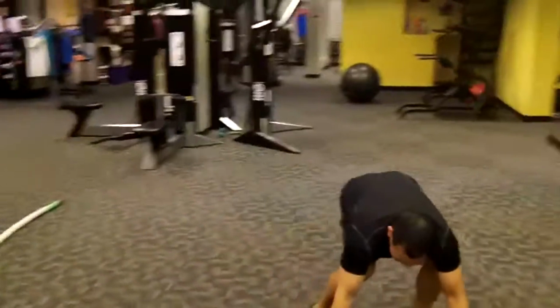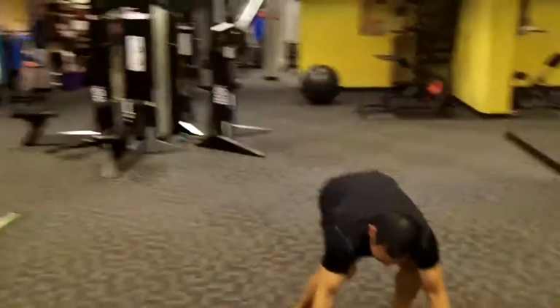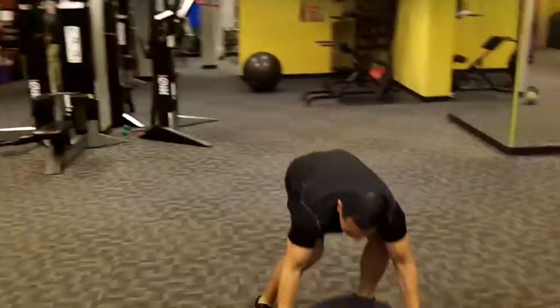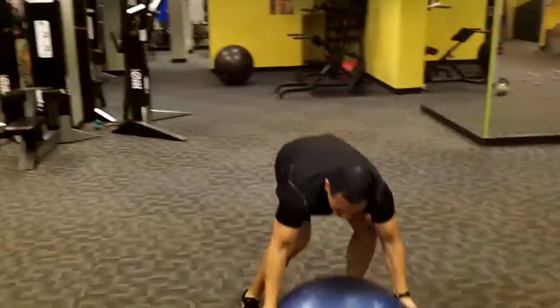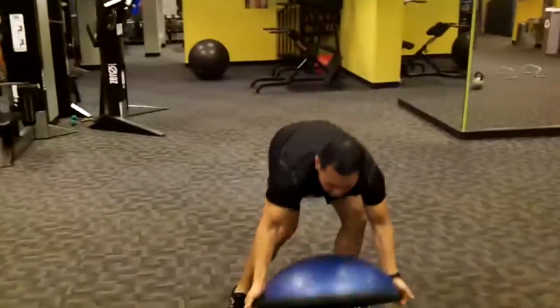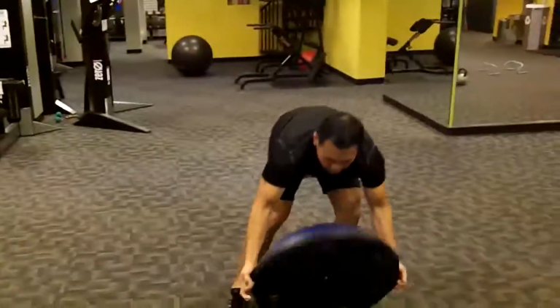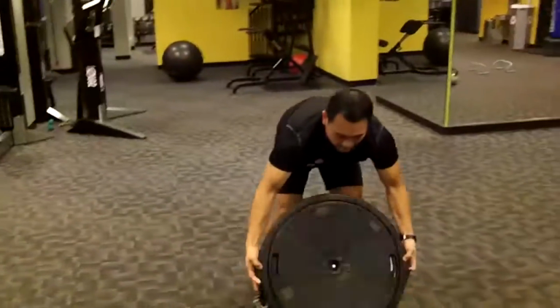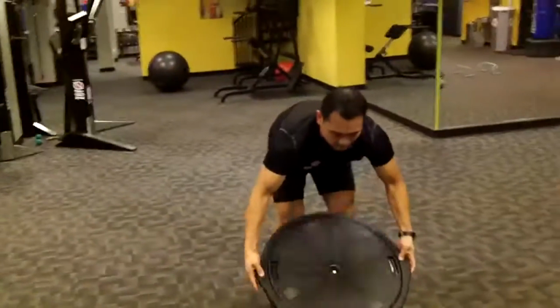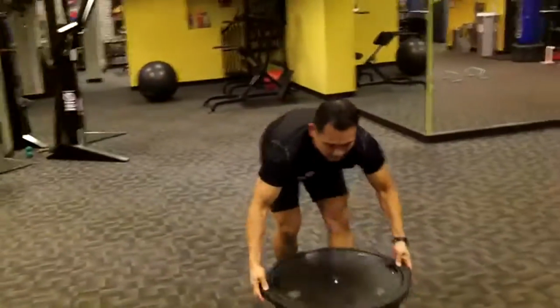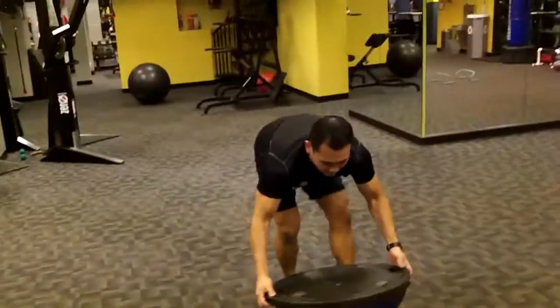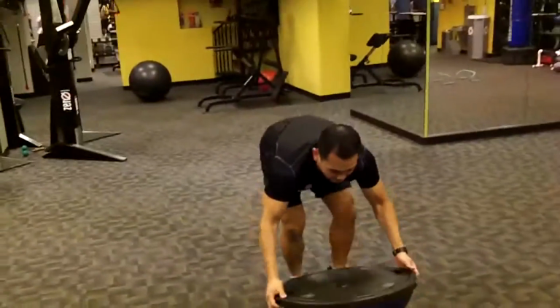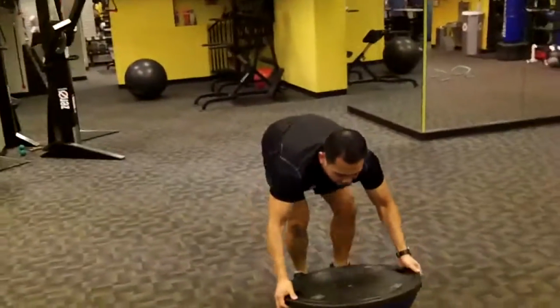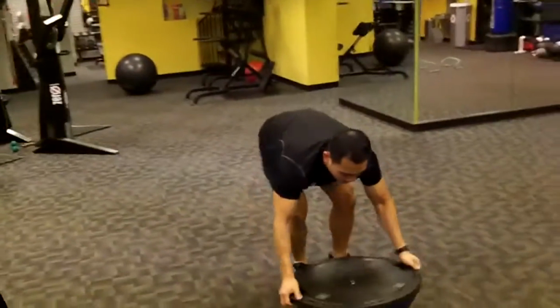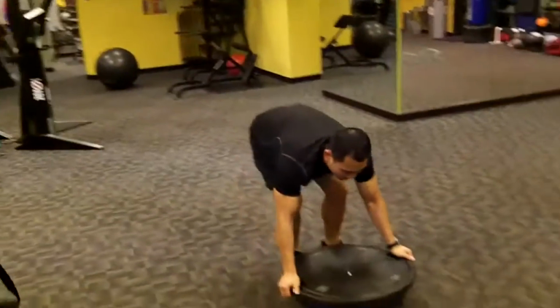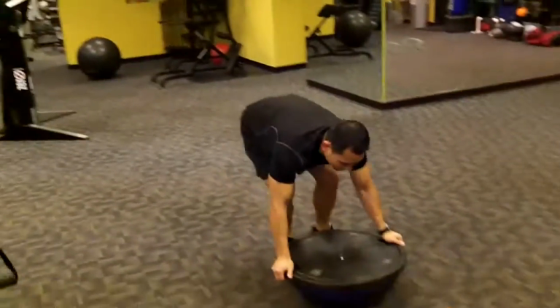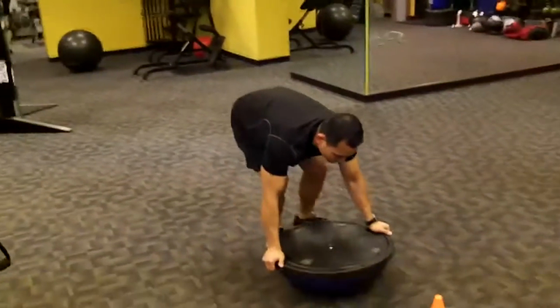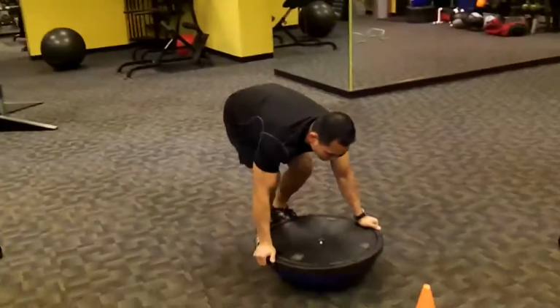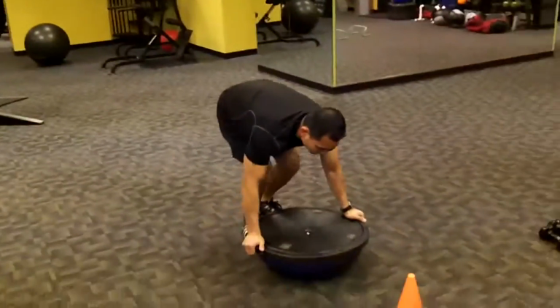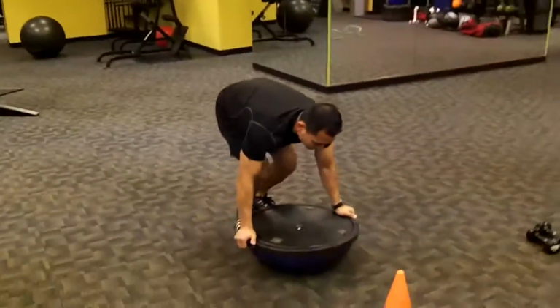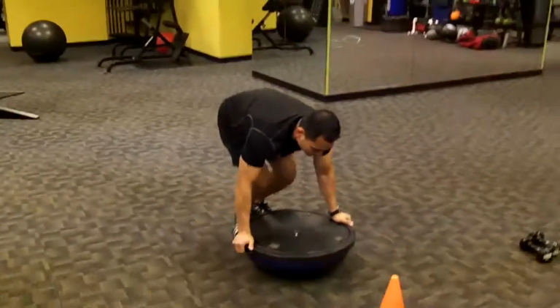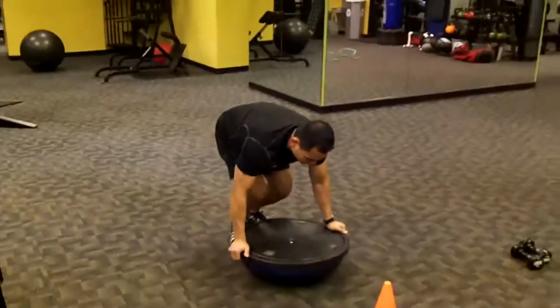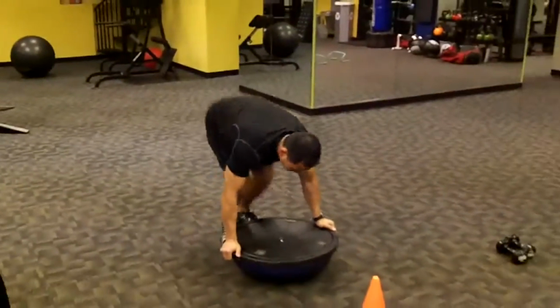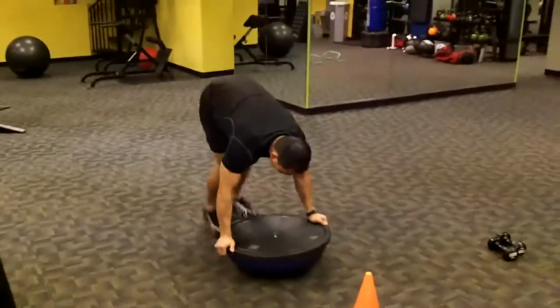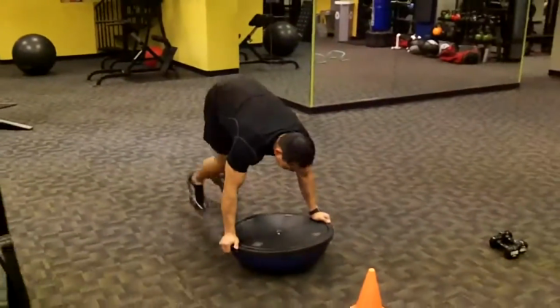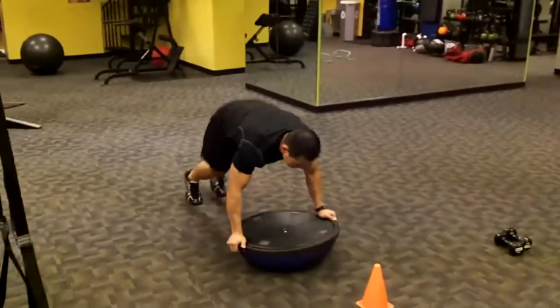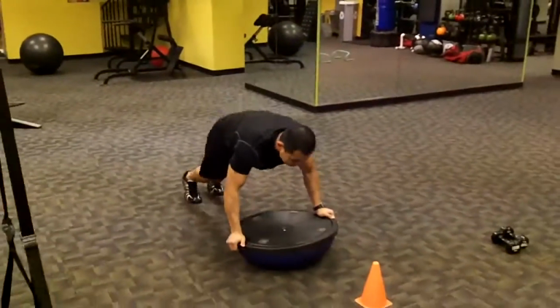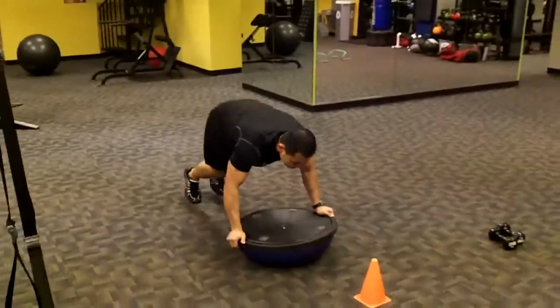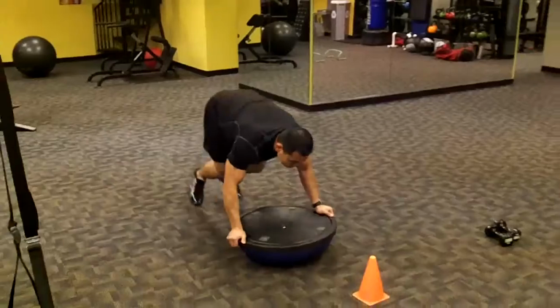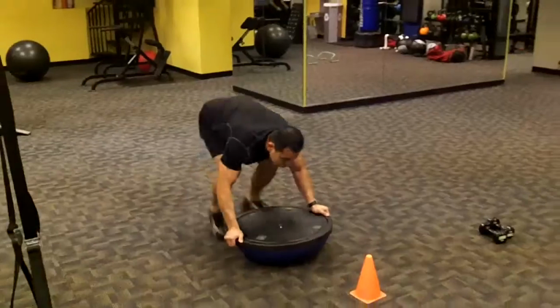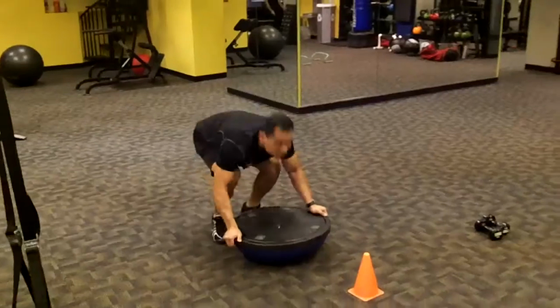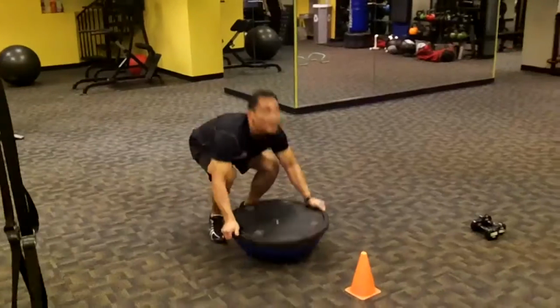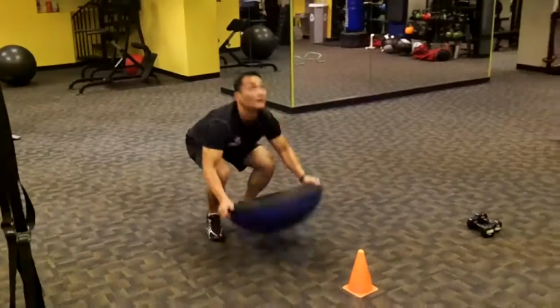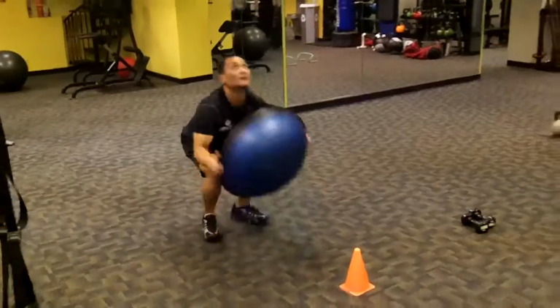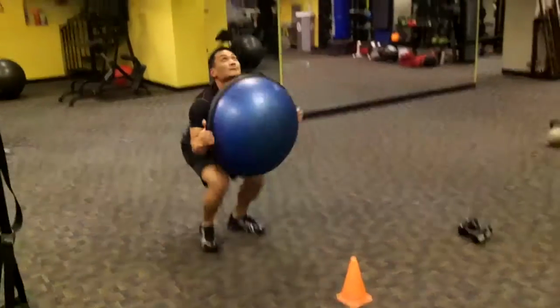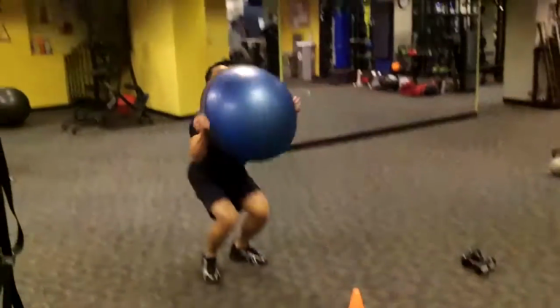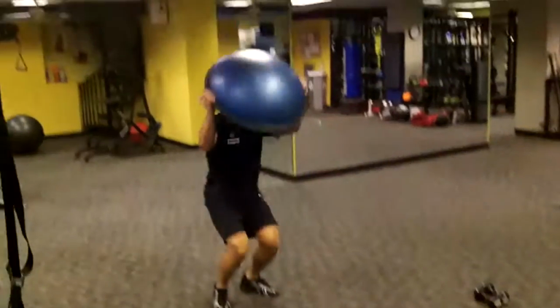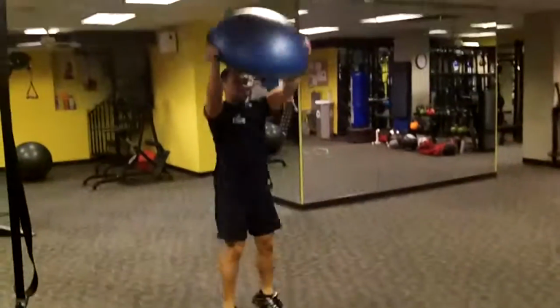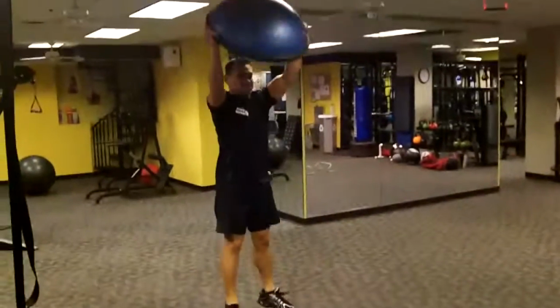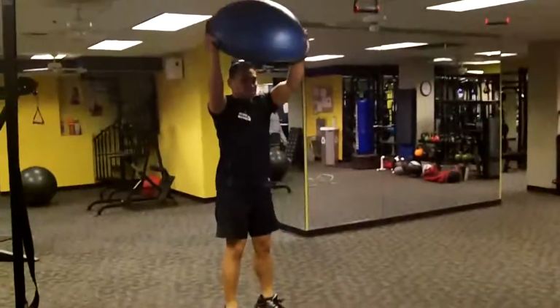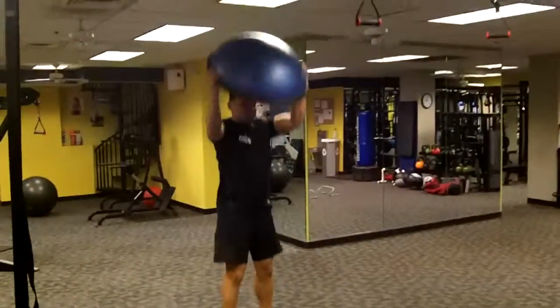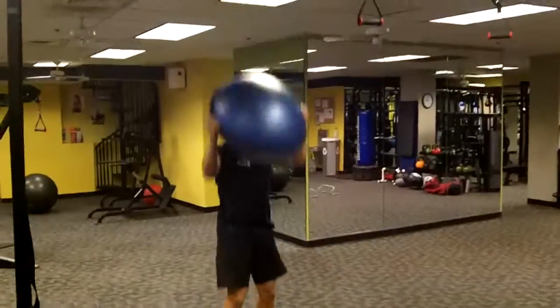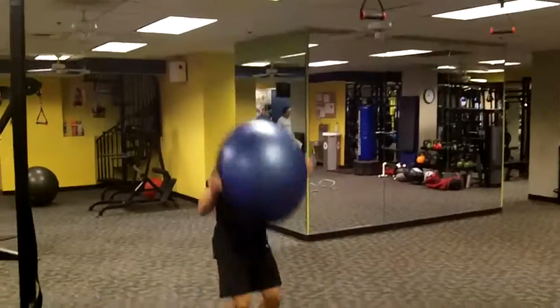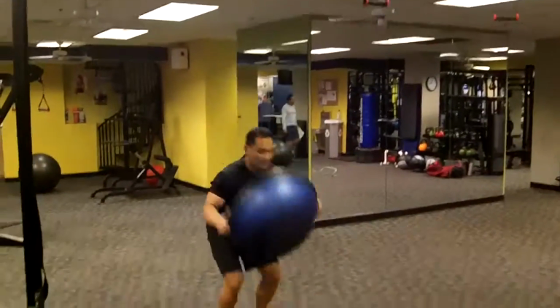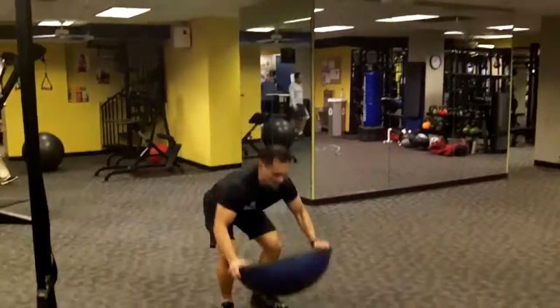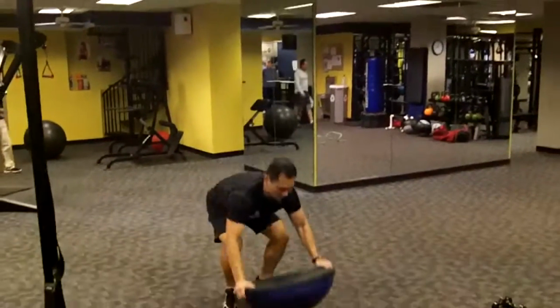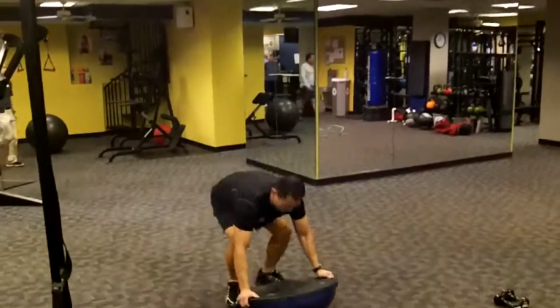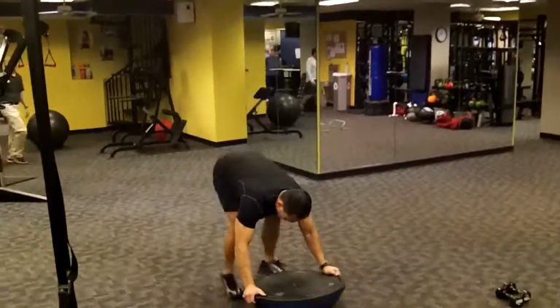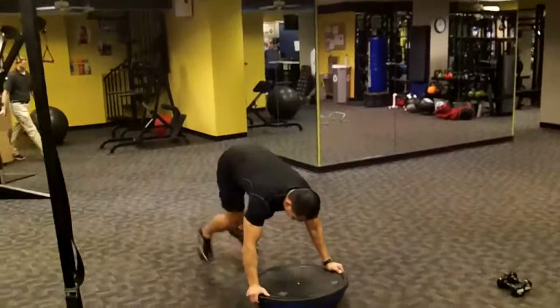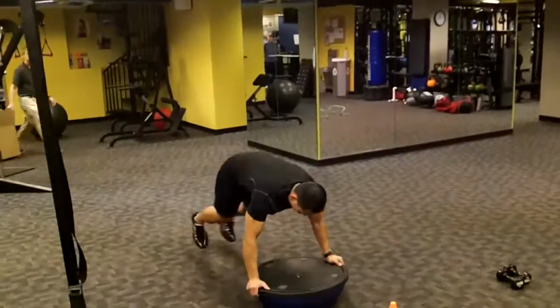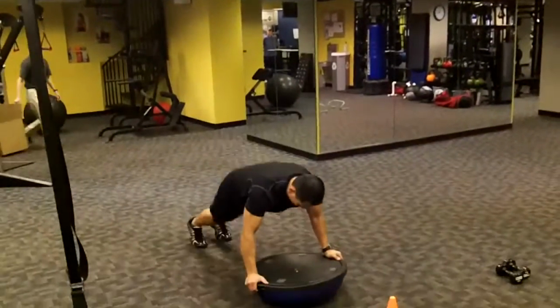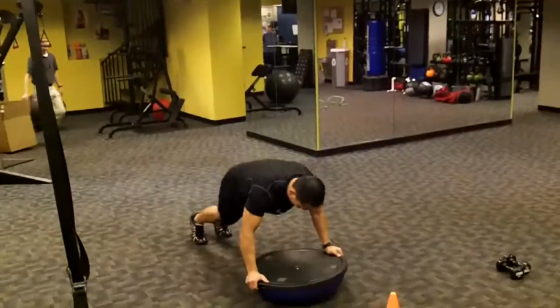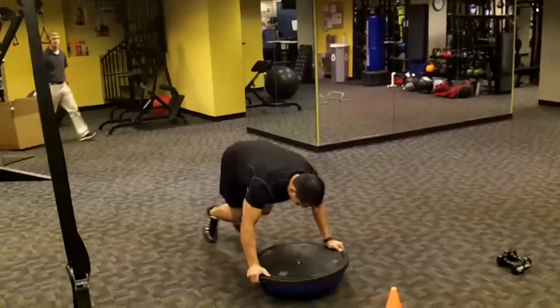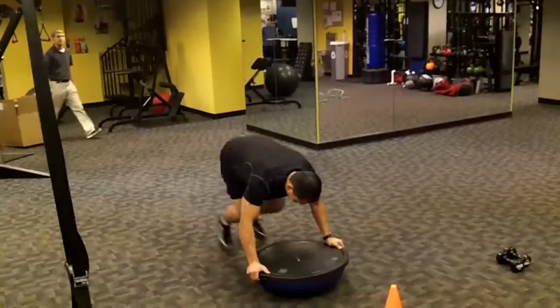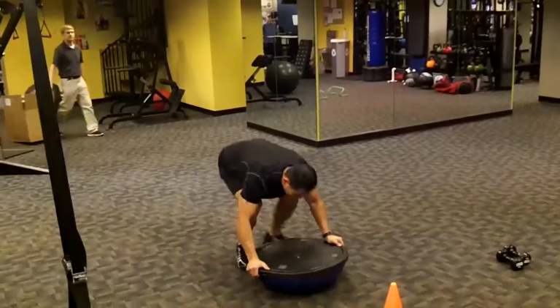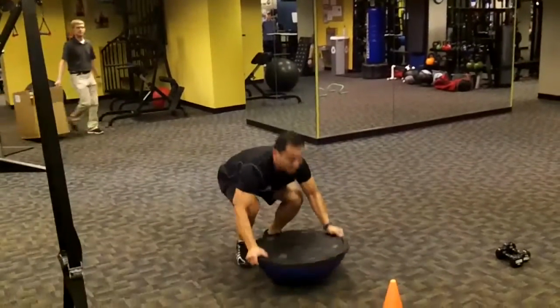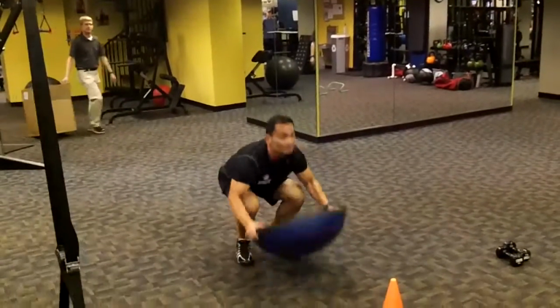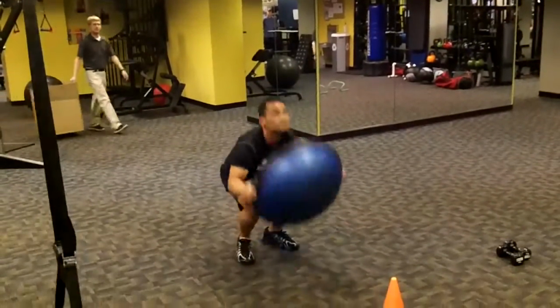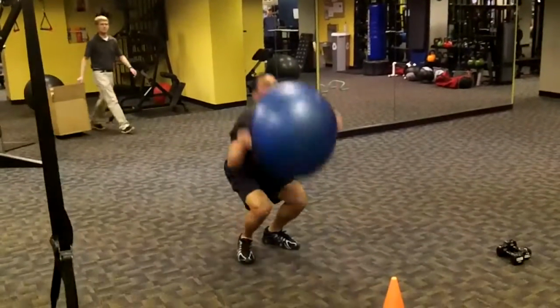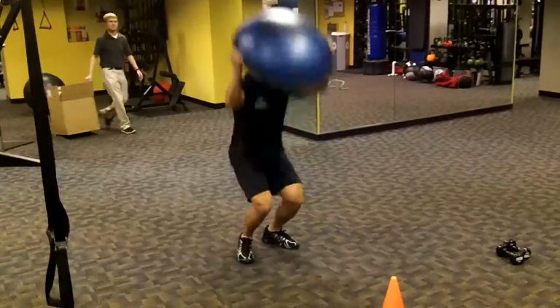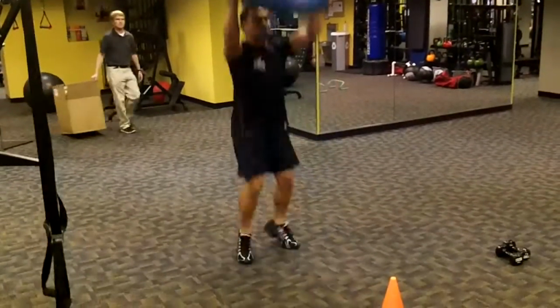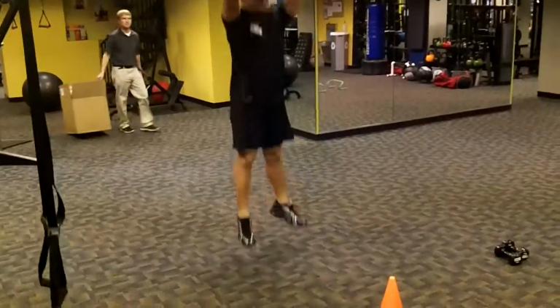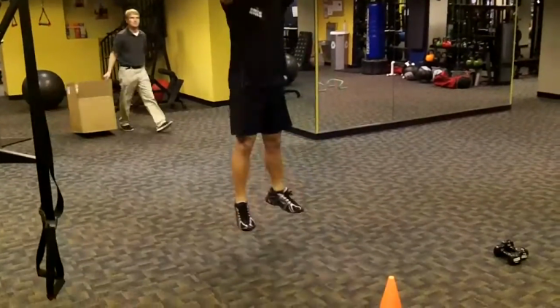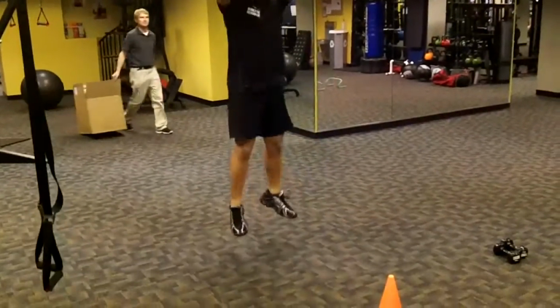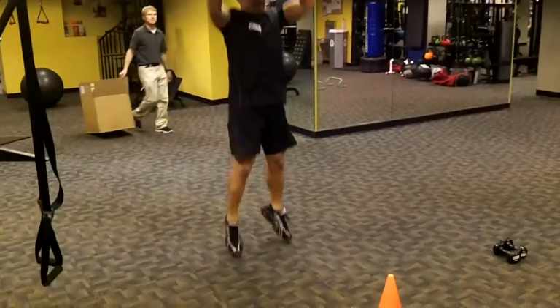Station eight: the BOSU burpee. He just tapped the ceiling with that. Bam.